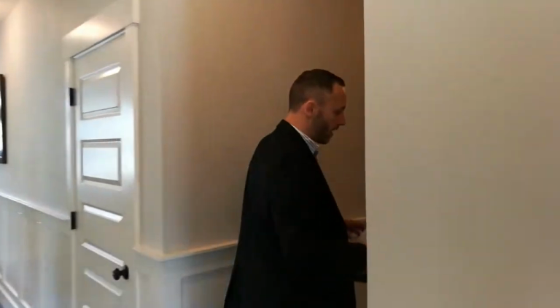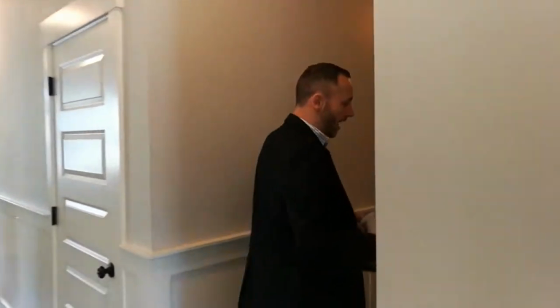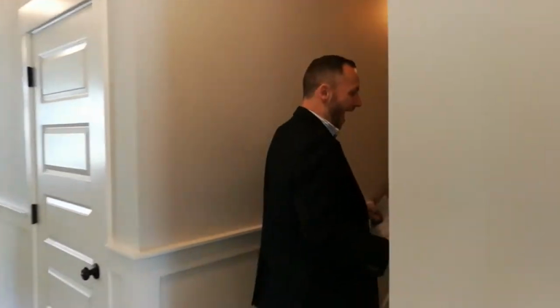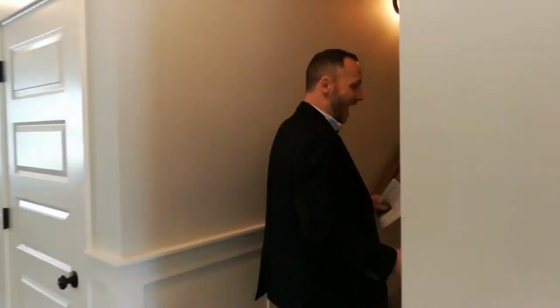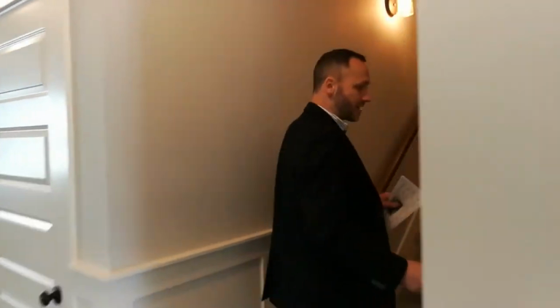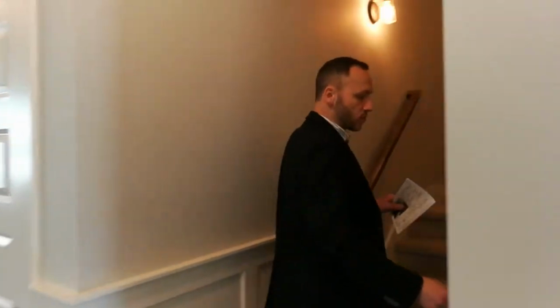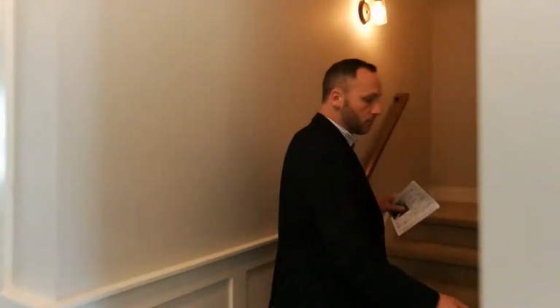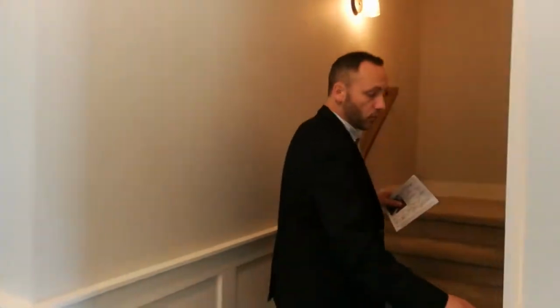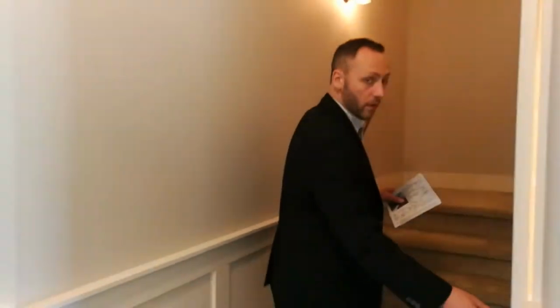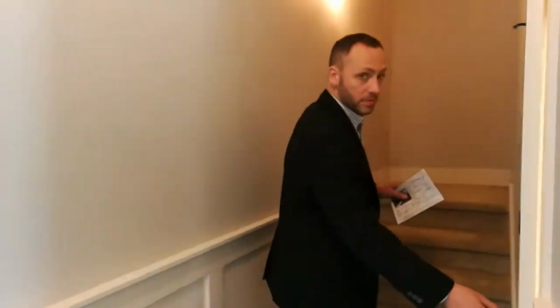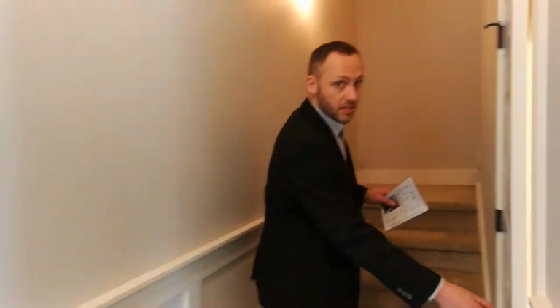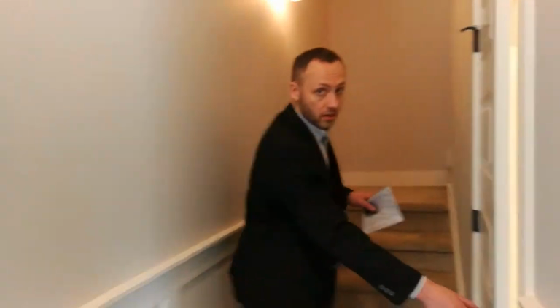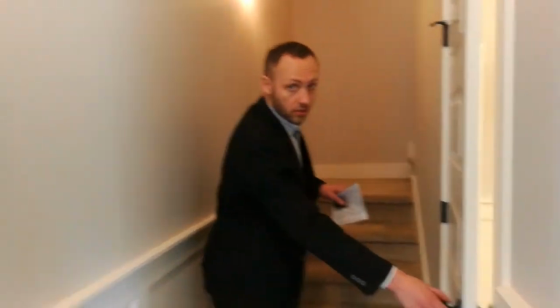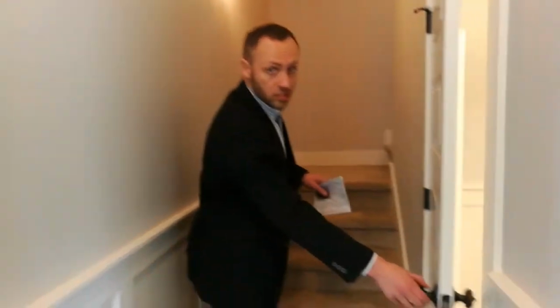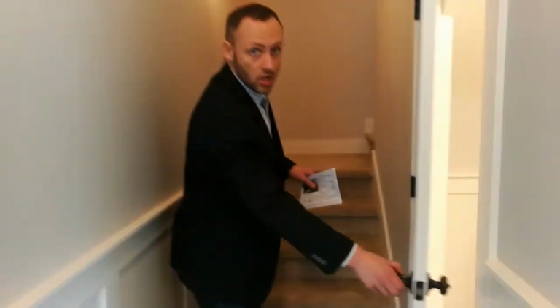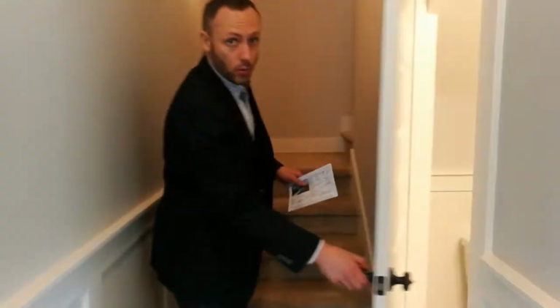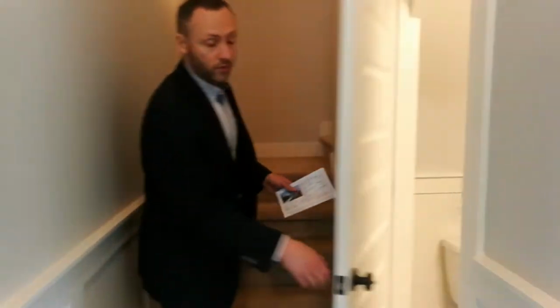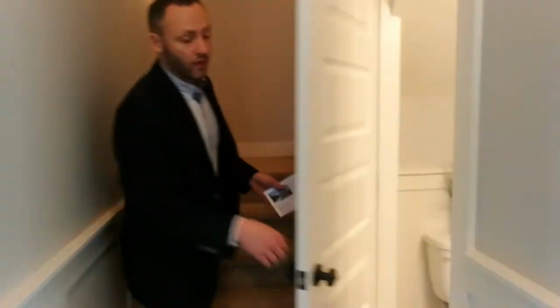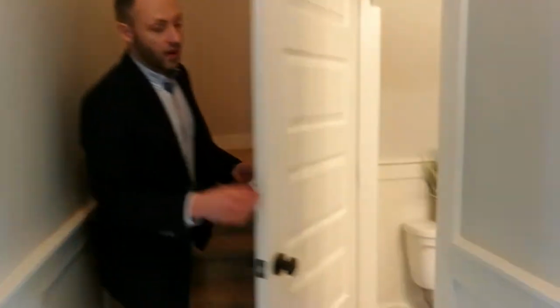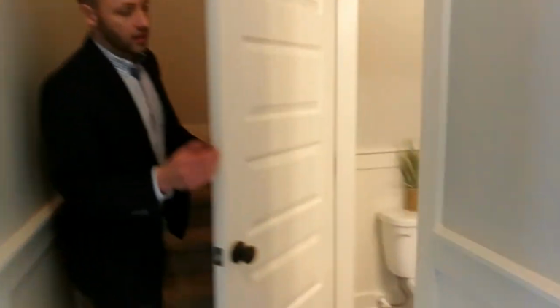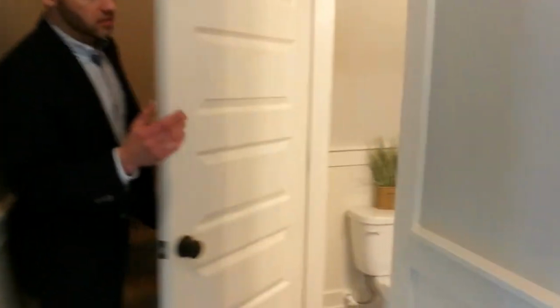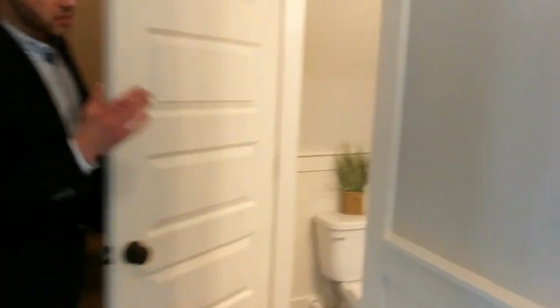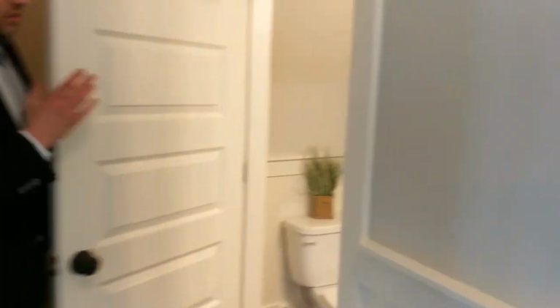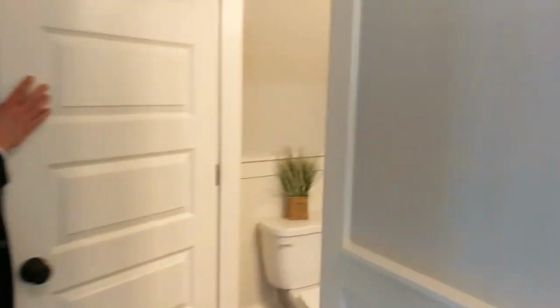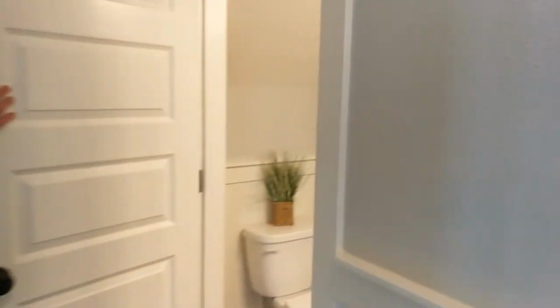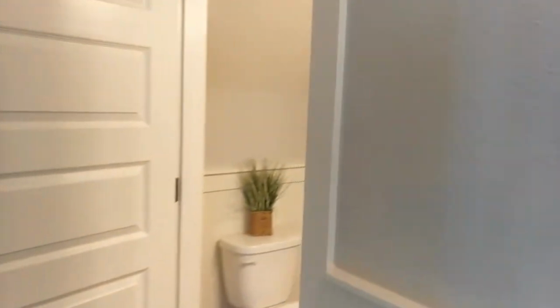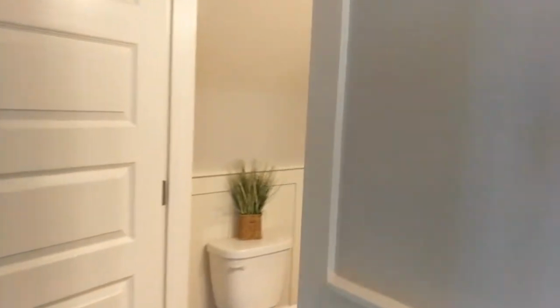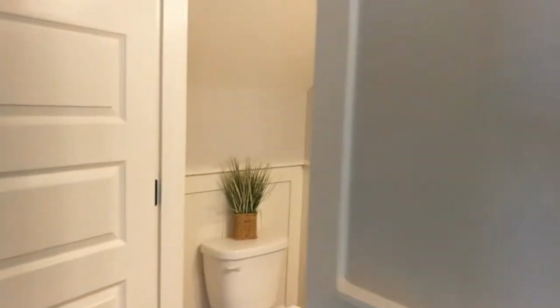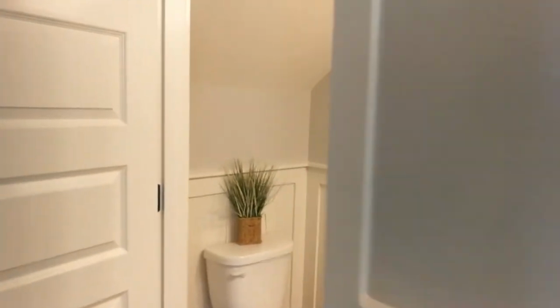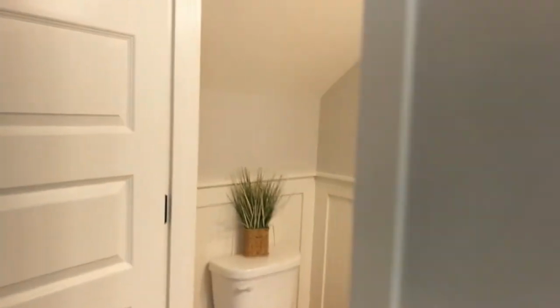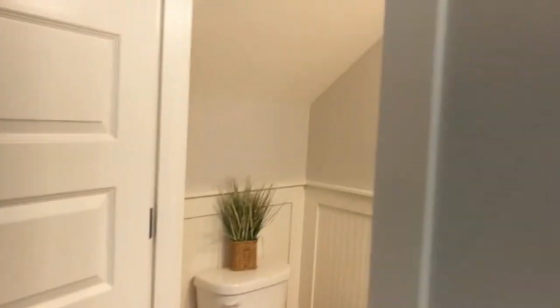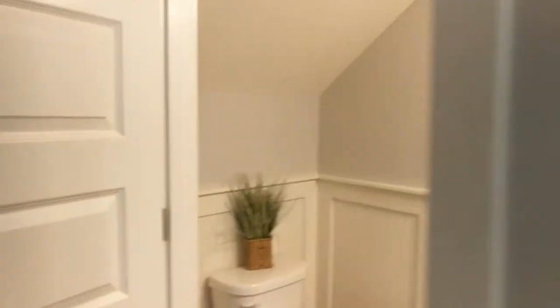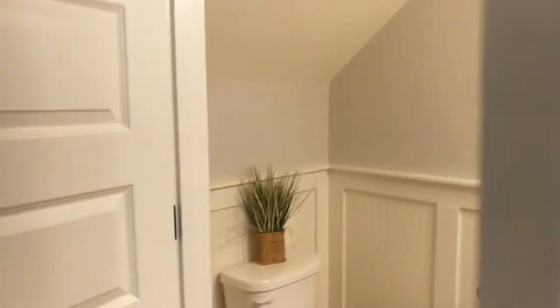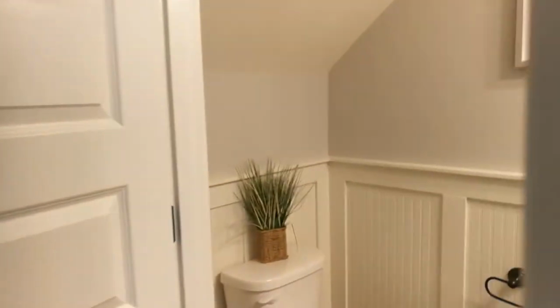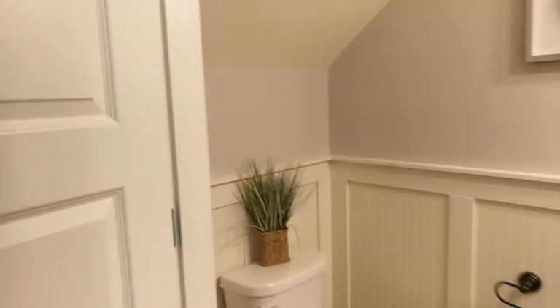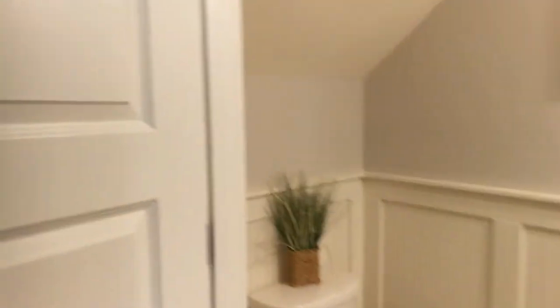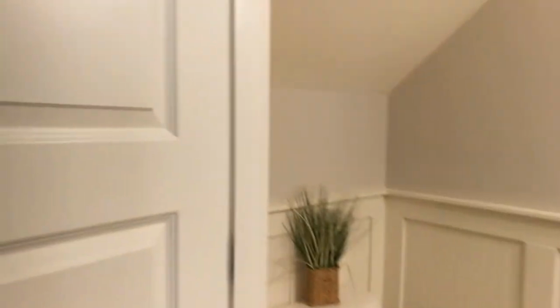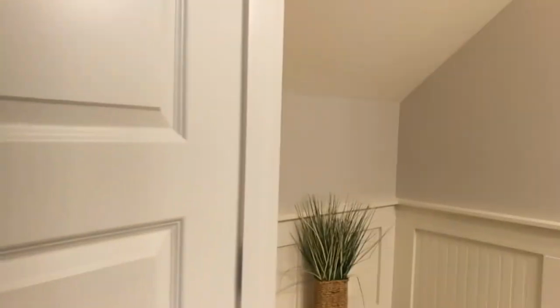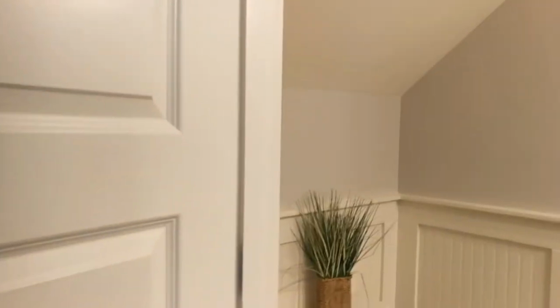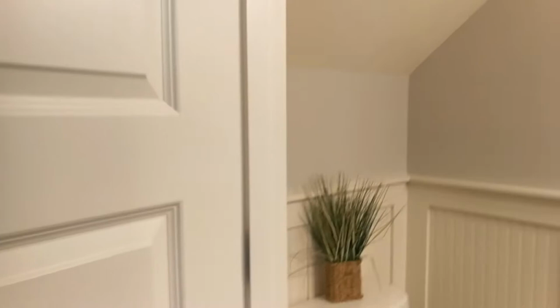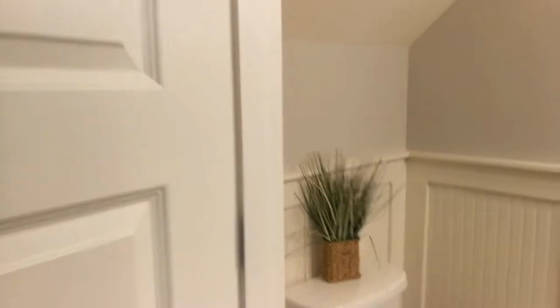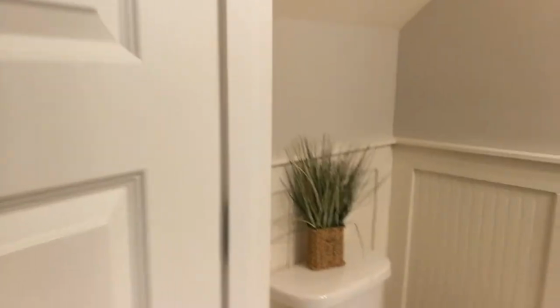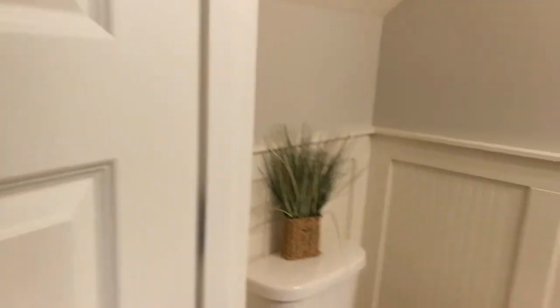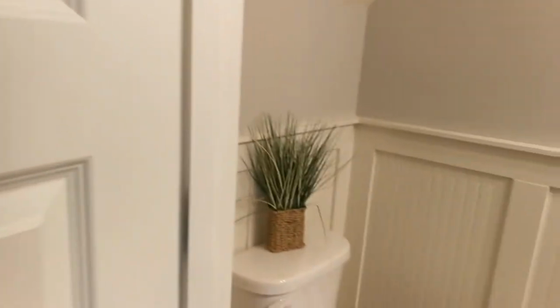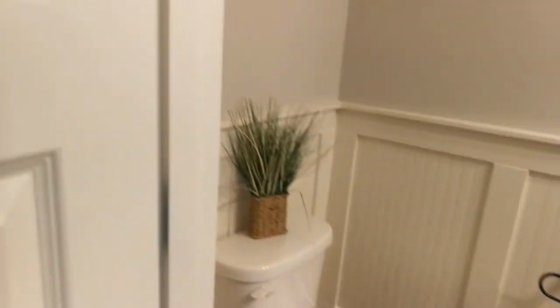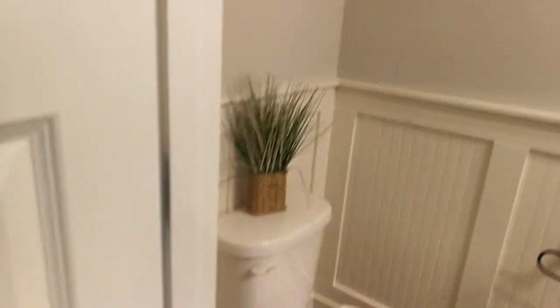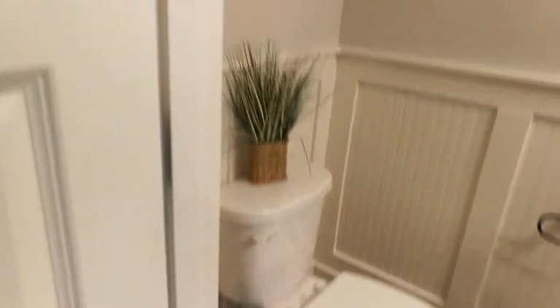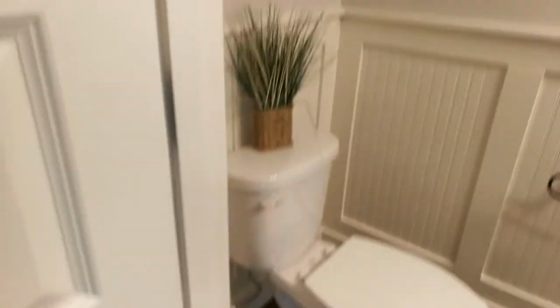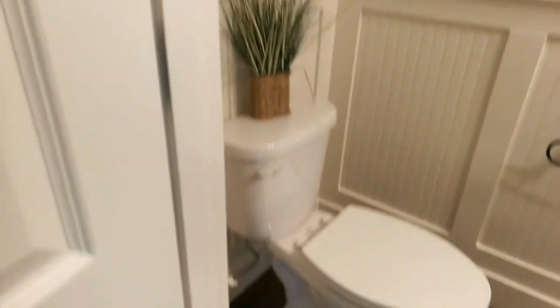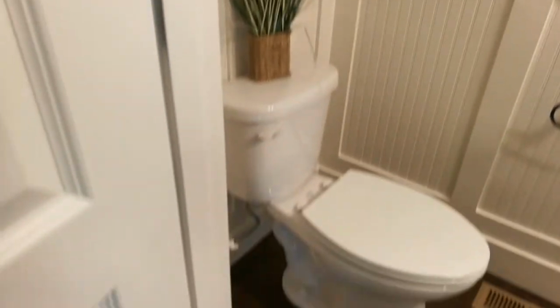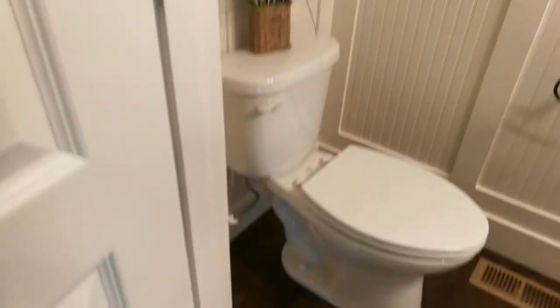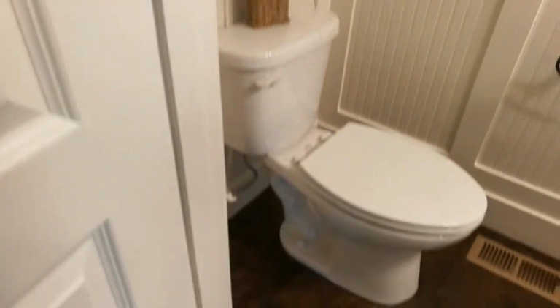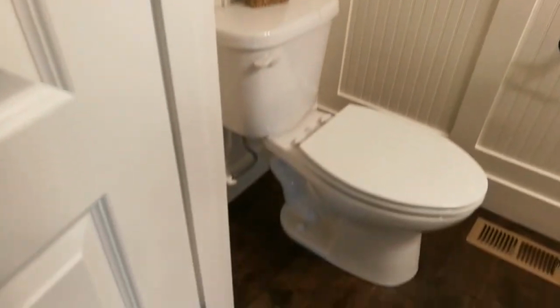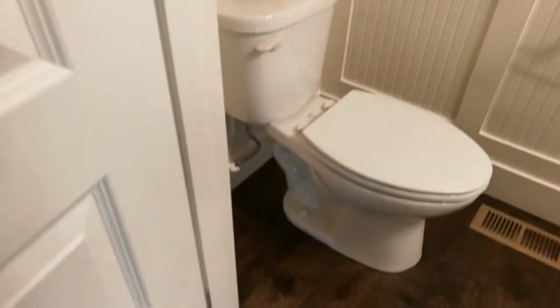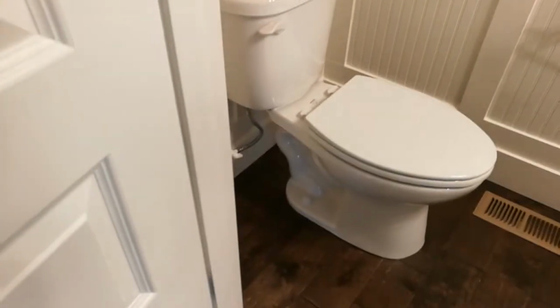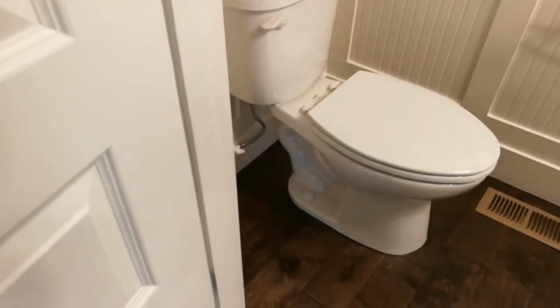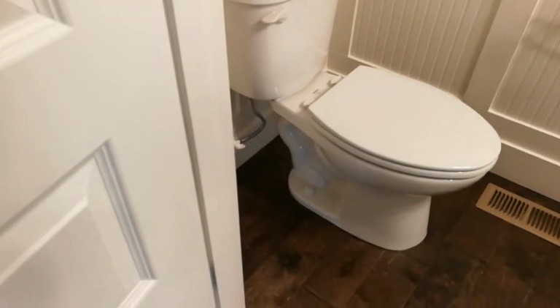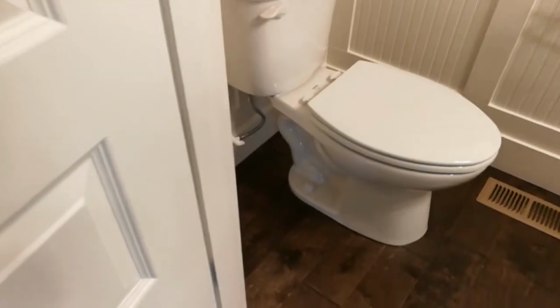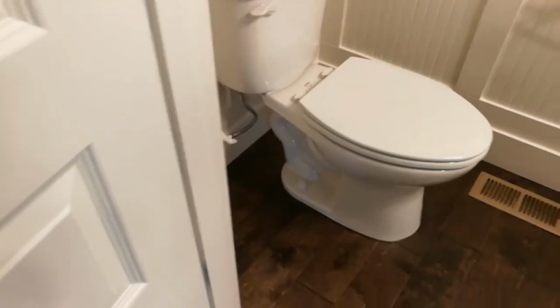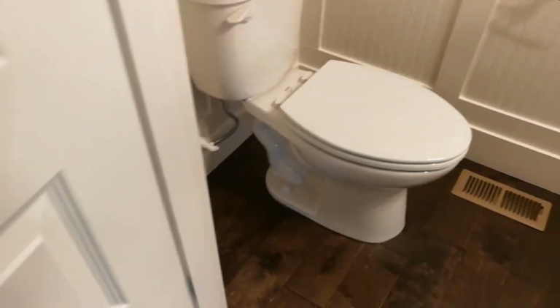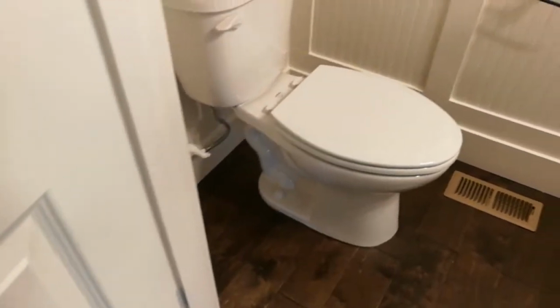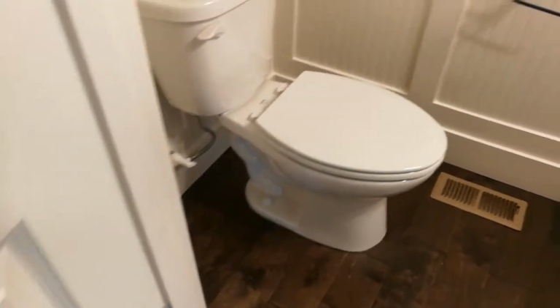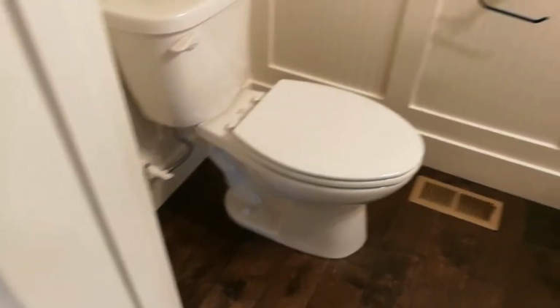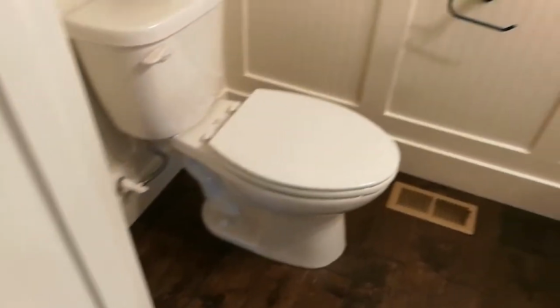As we move upstairs, we find one of the half baths in the house, just off of the dining room.